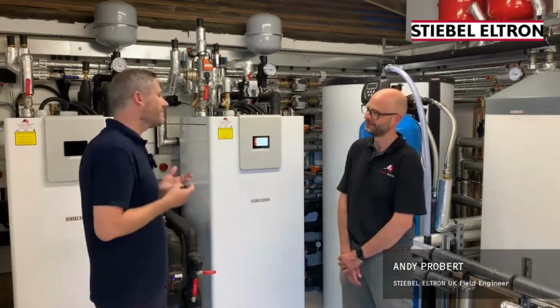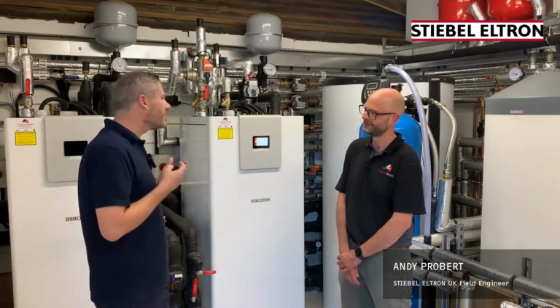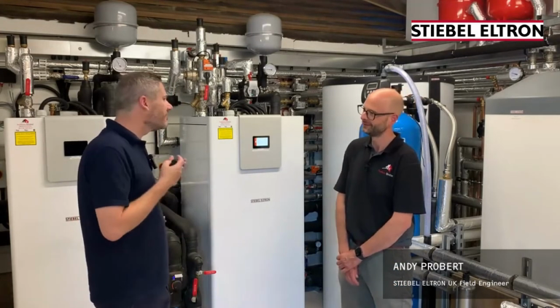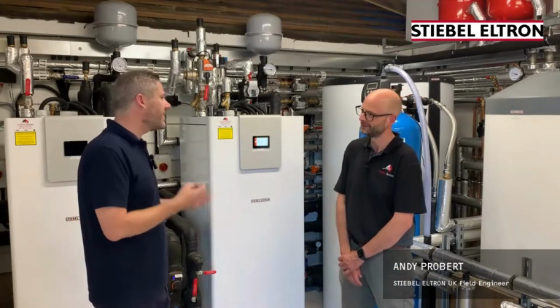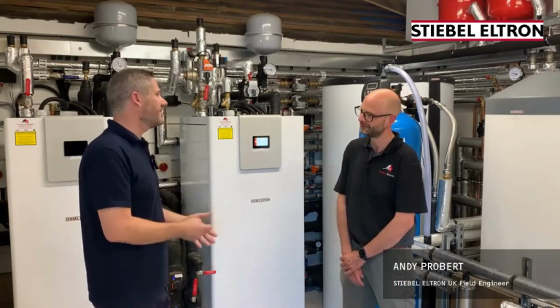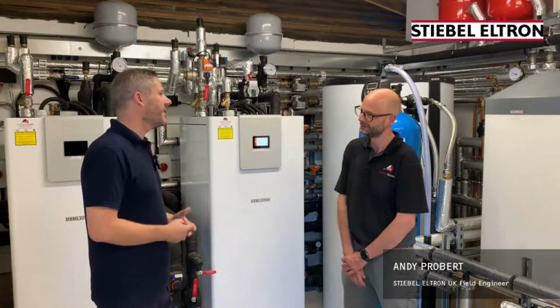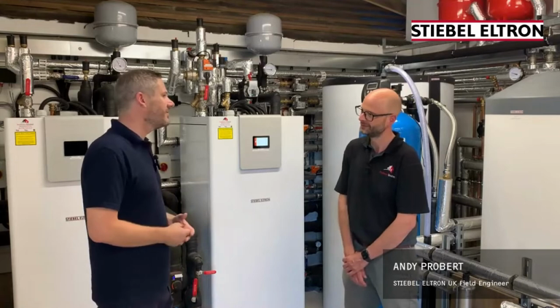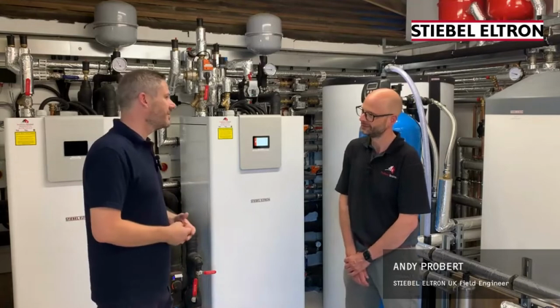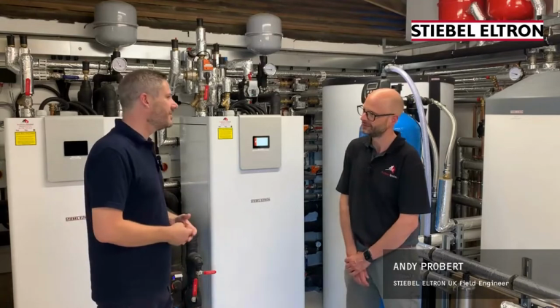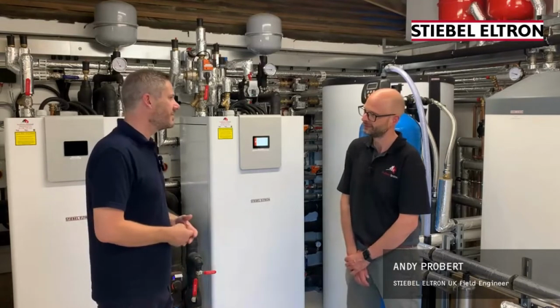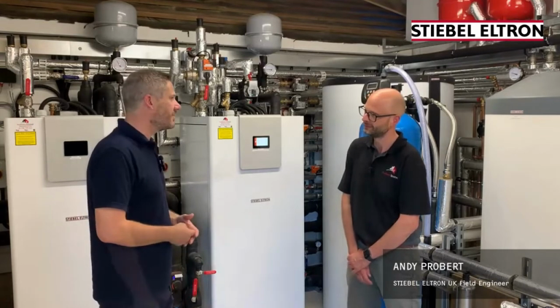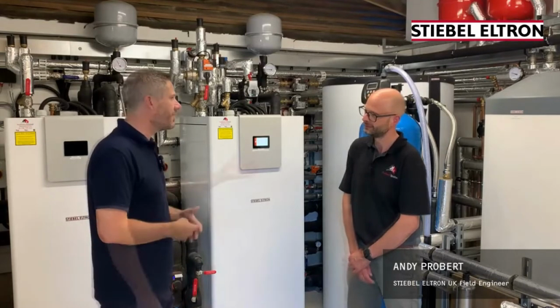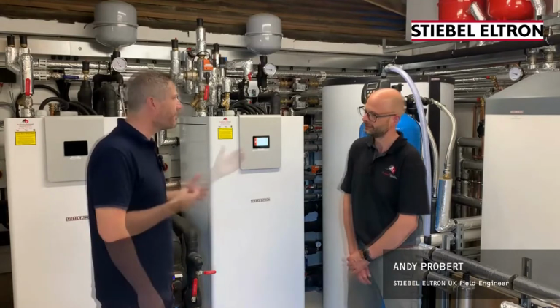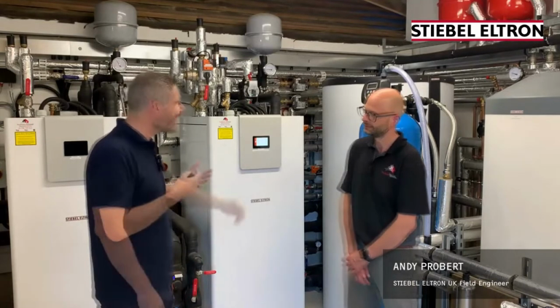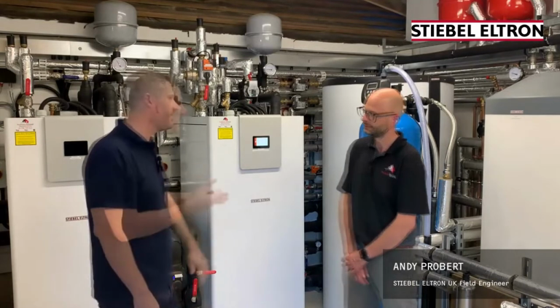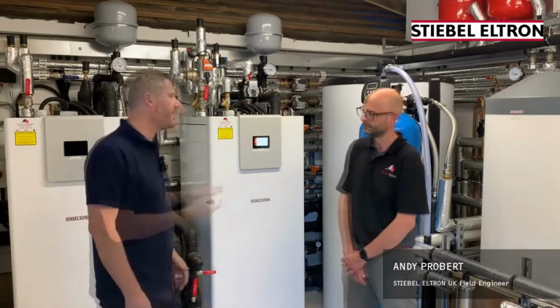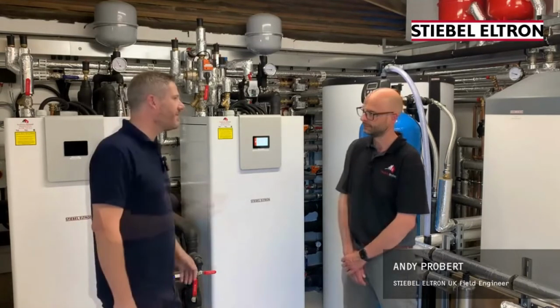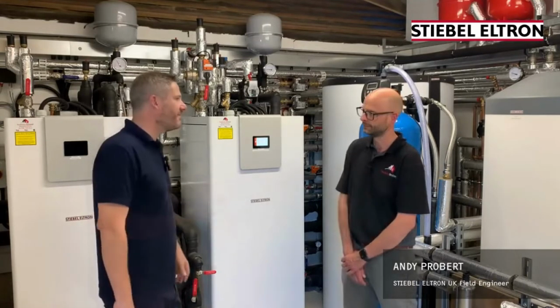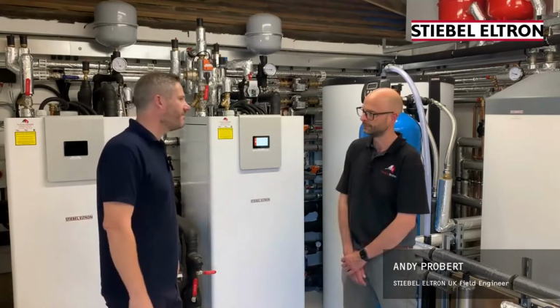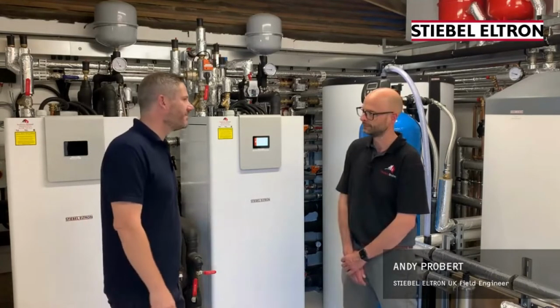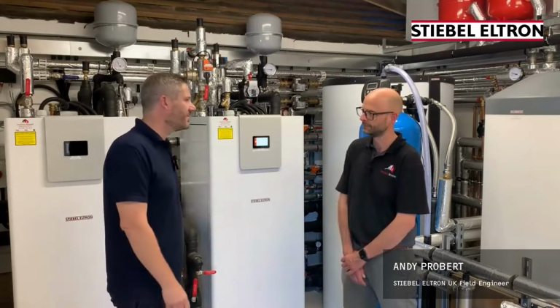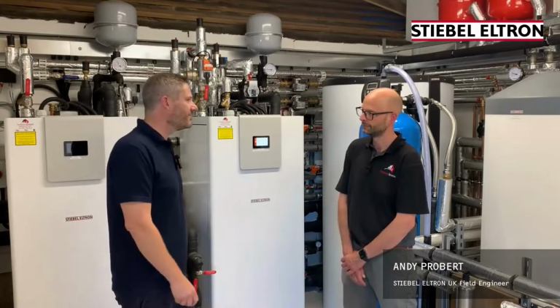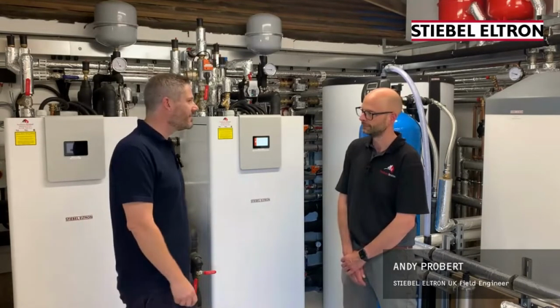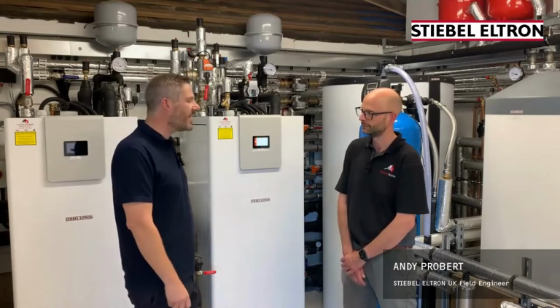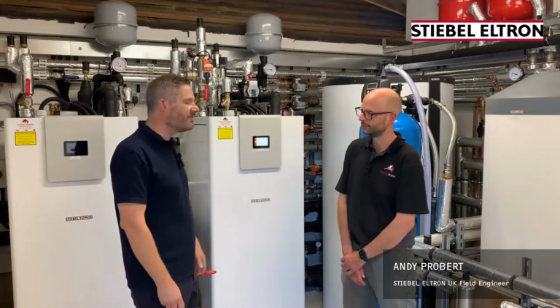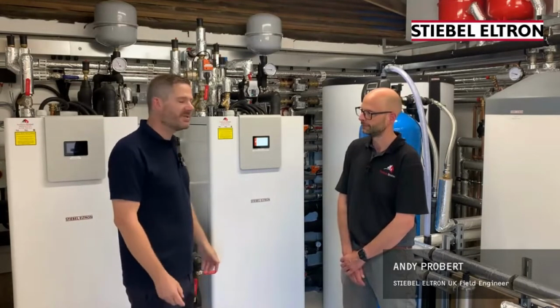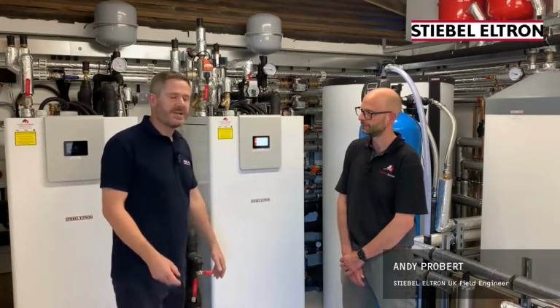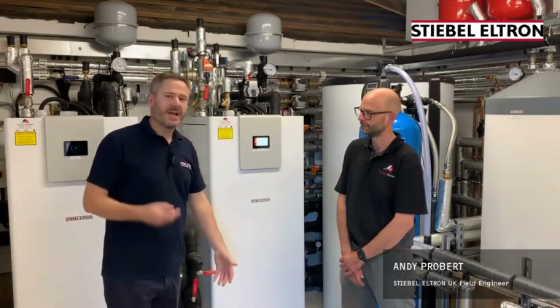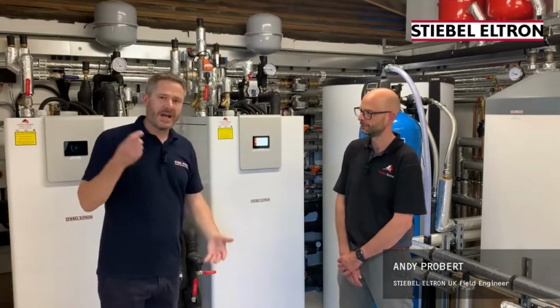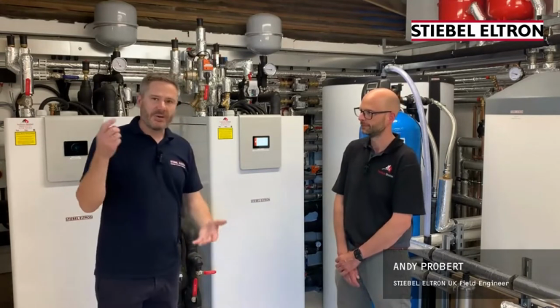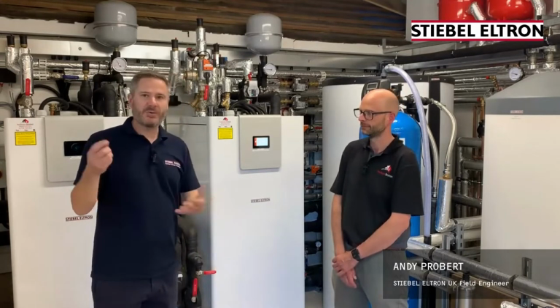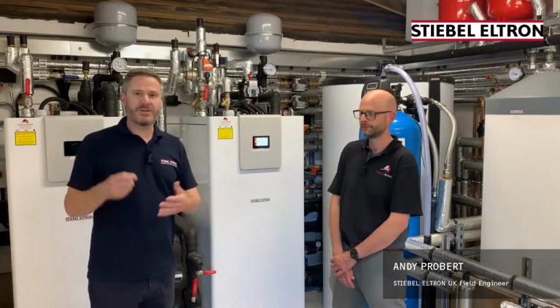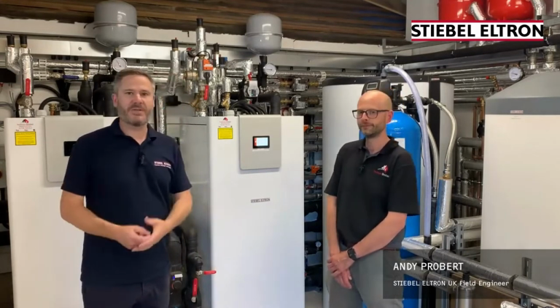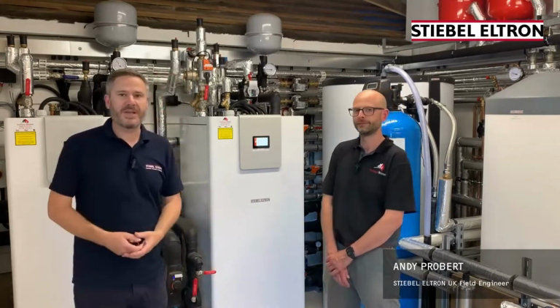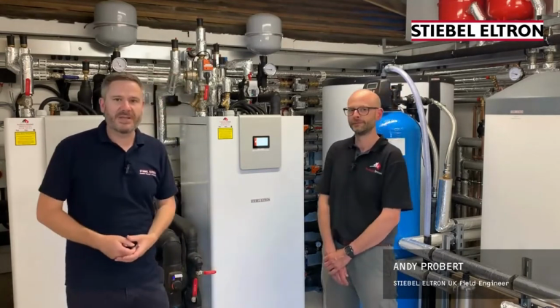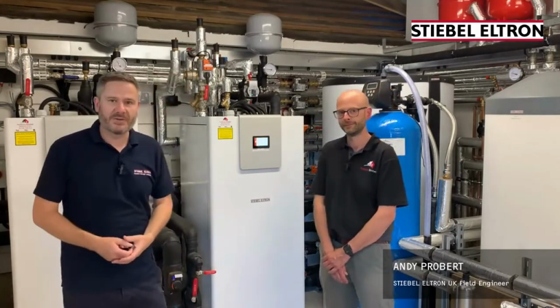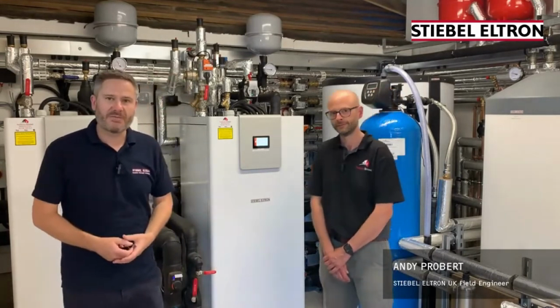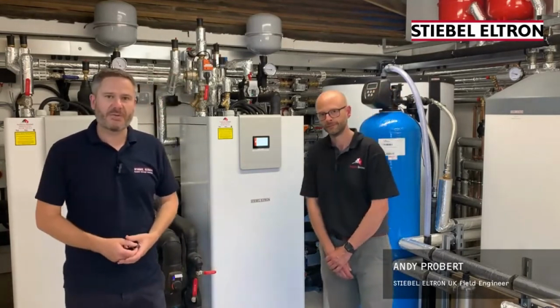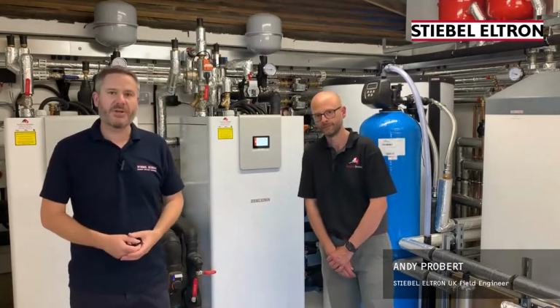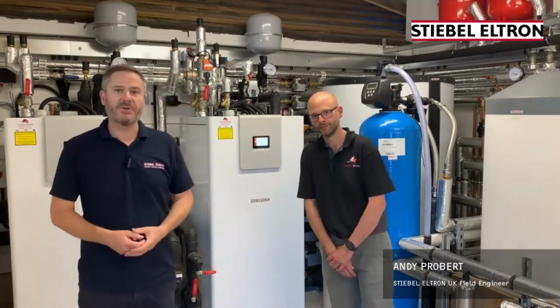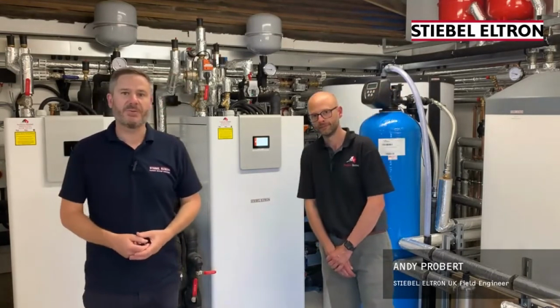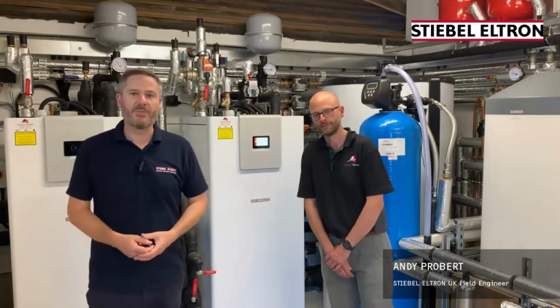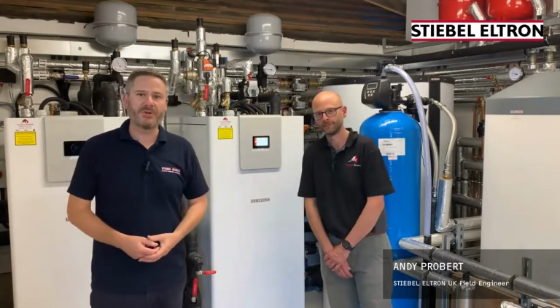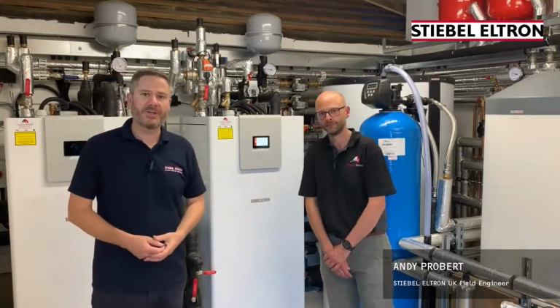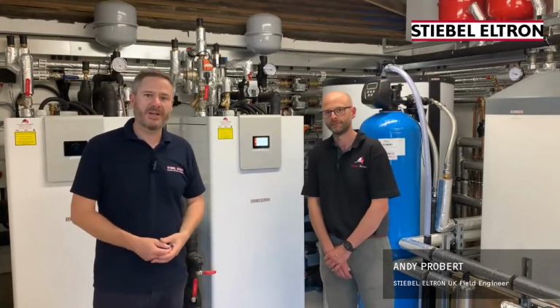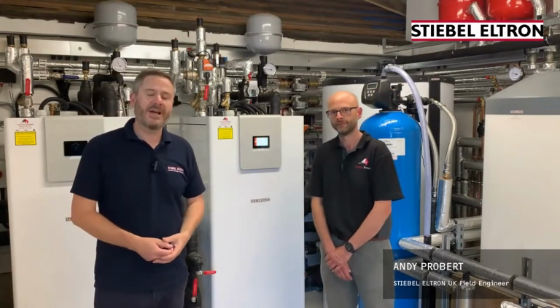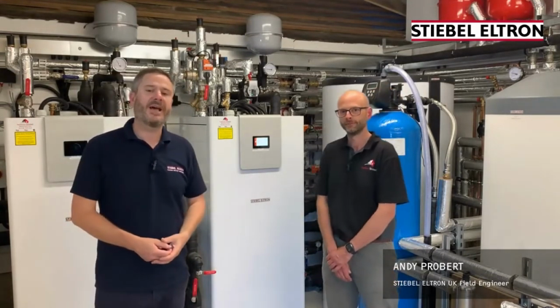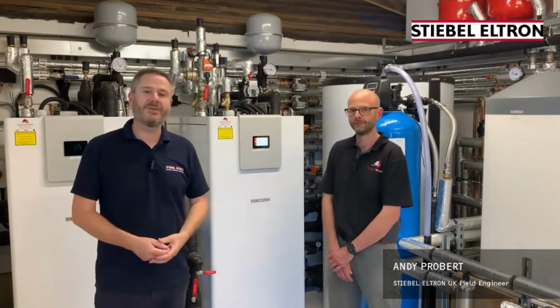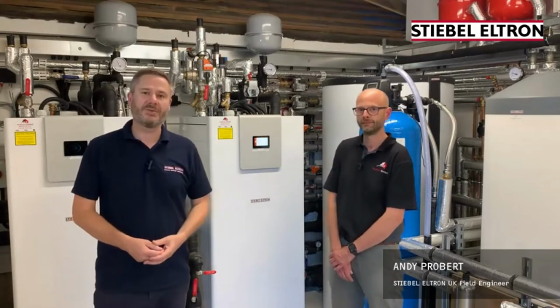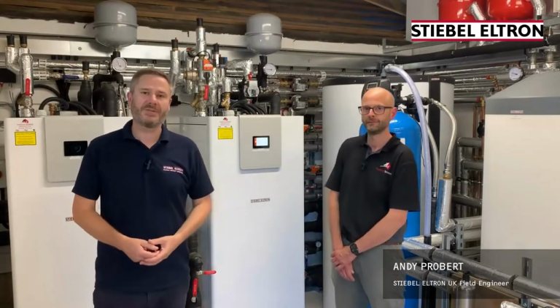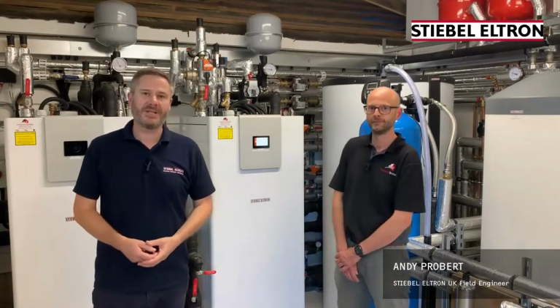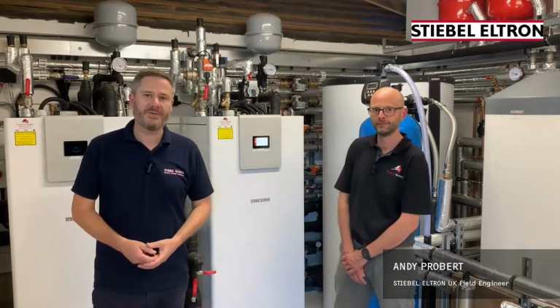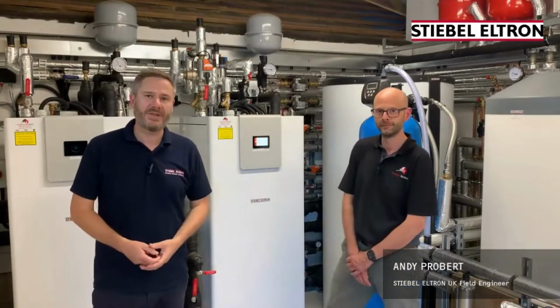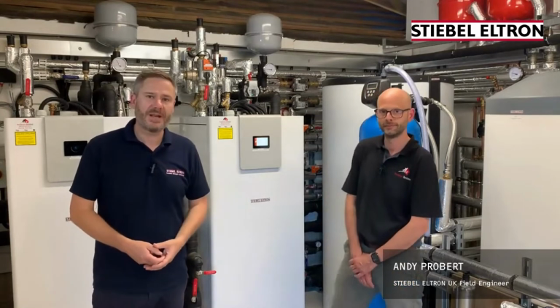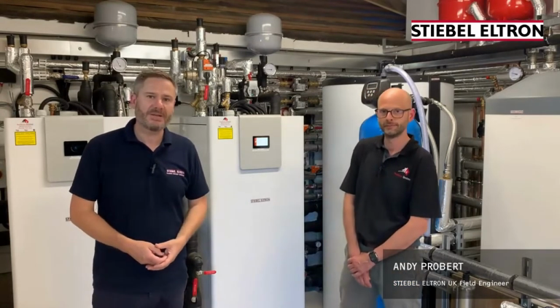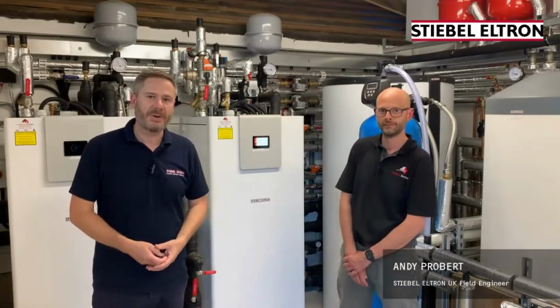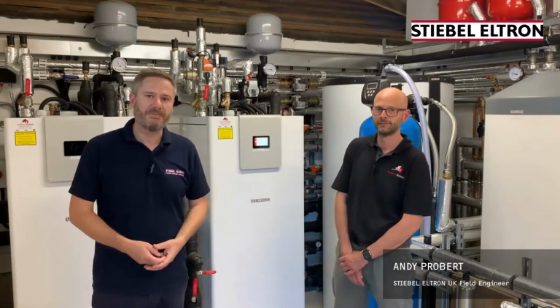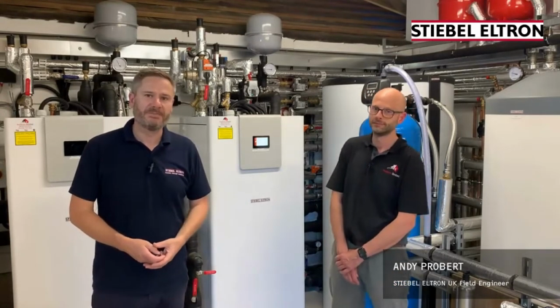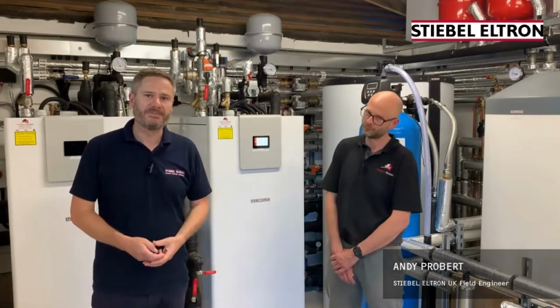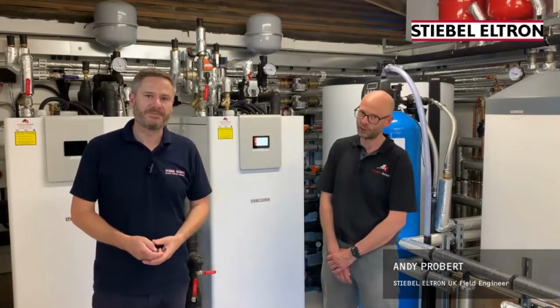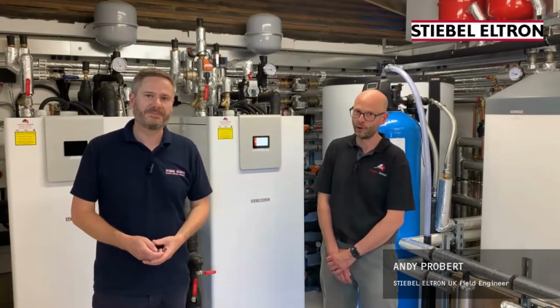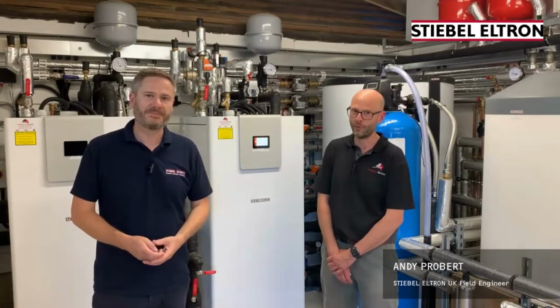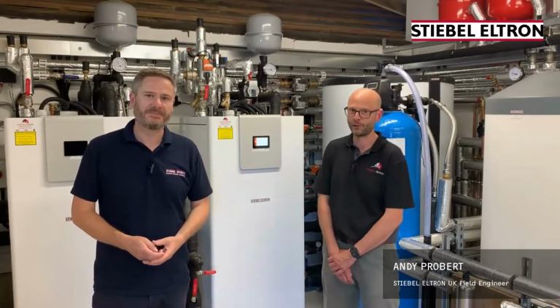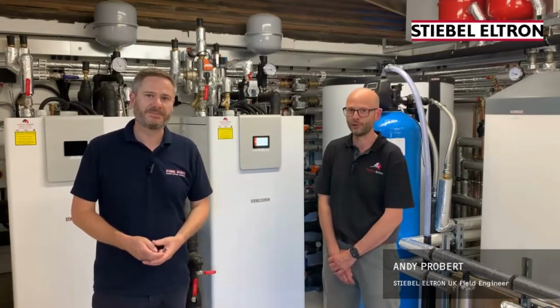Just congratulations. I want to say thank you to James, and also thank you to everybody who's been watching. We'll see you in the next one. Thank you very much.